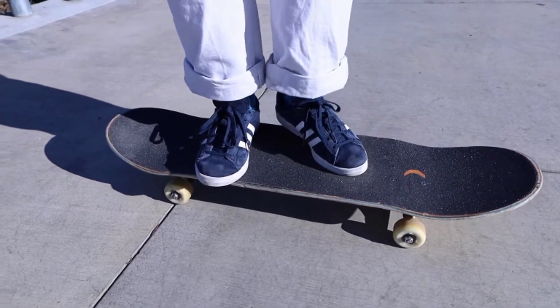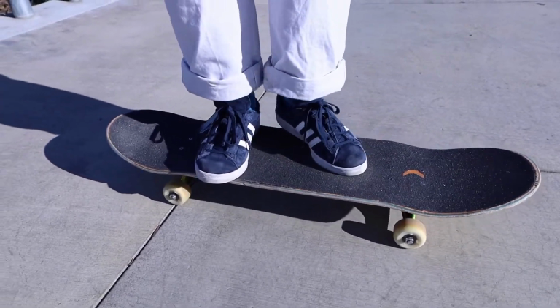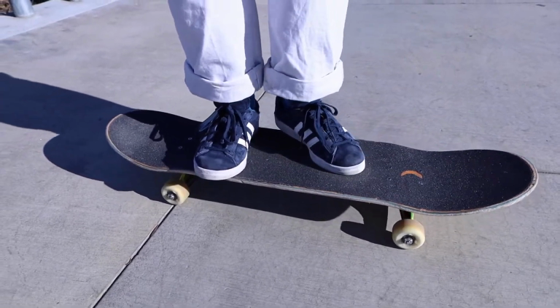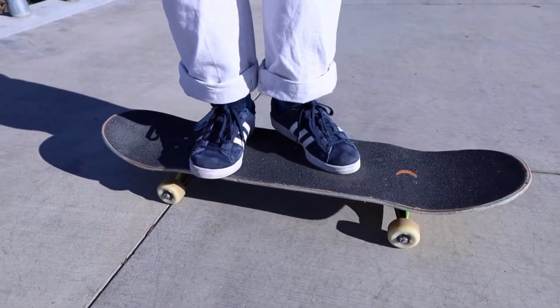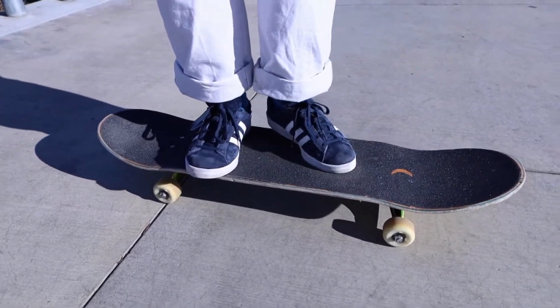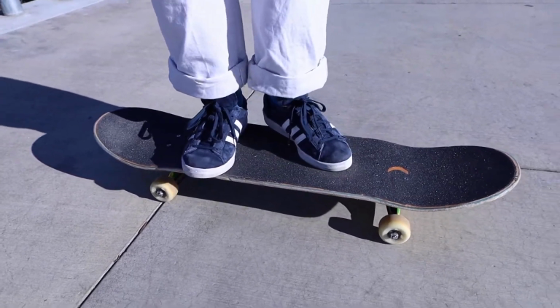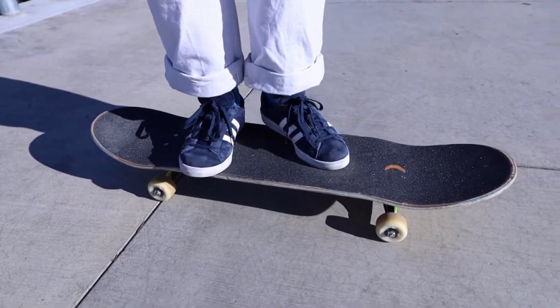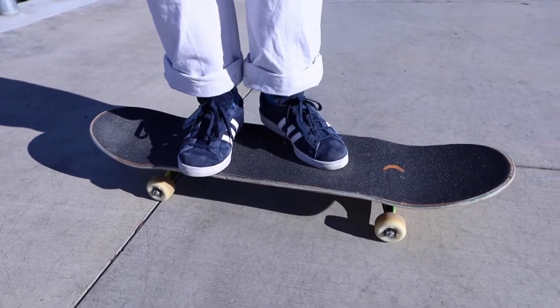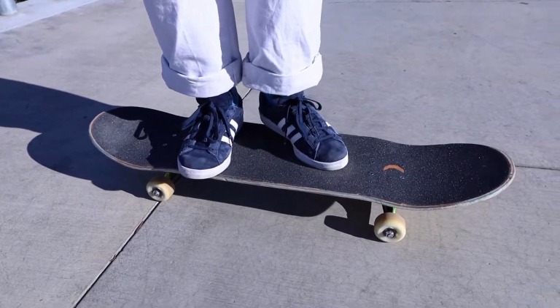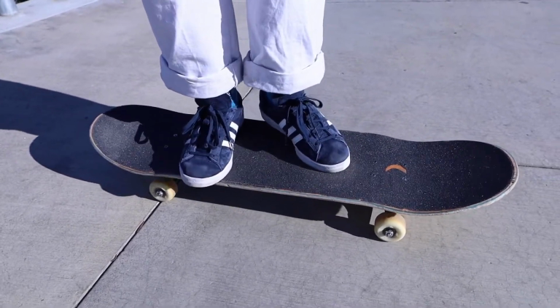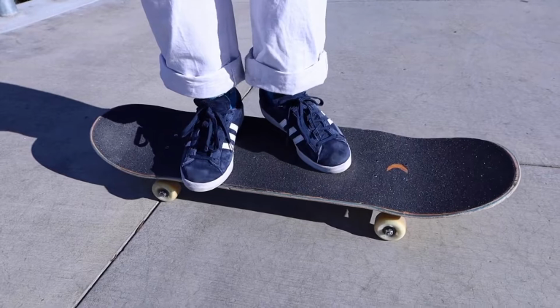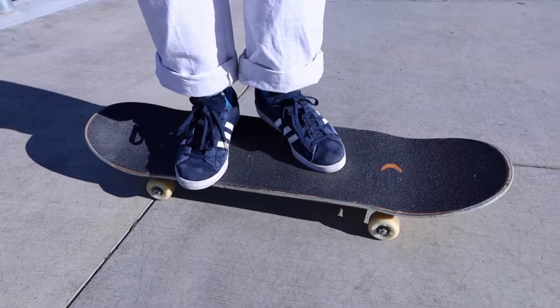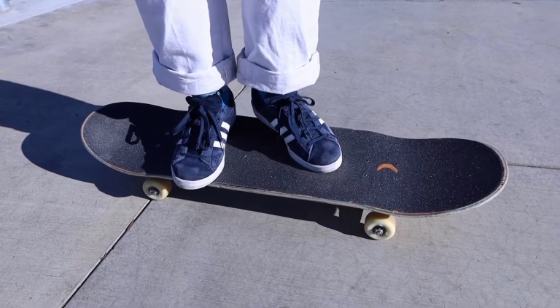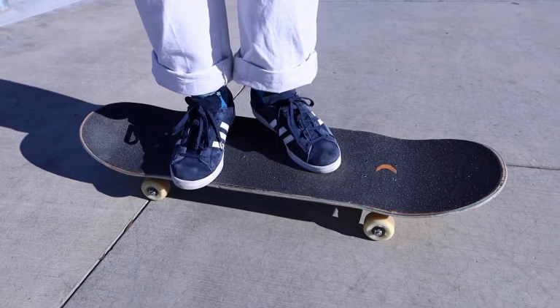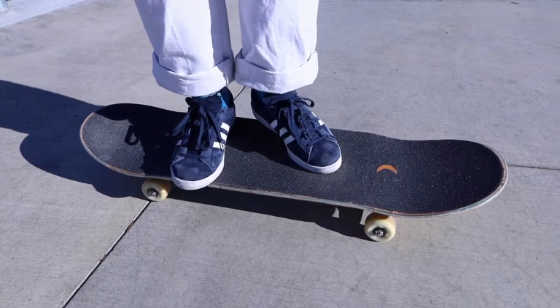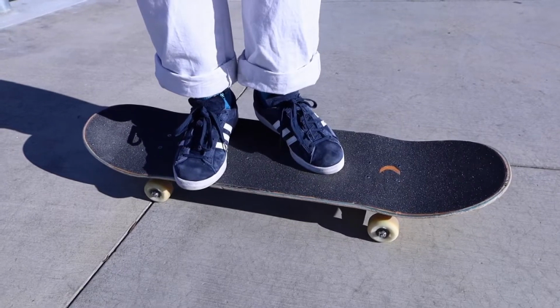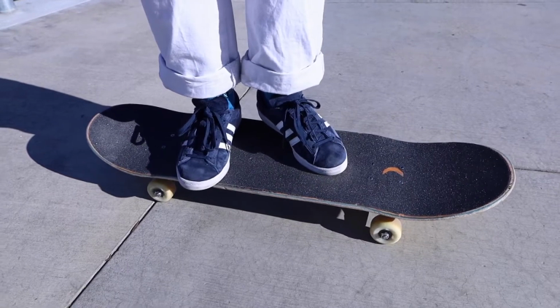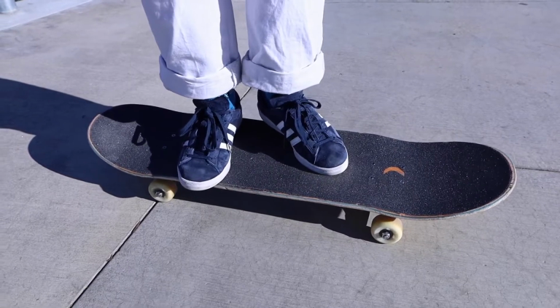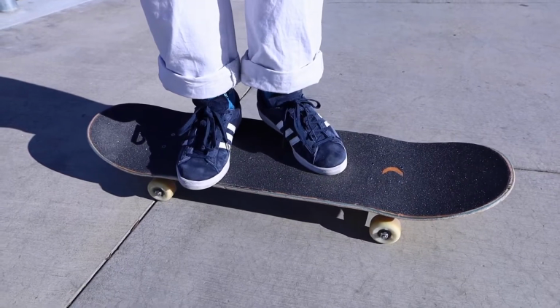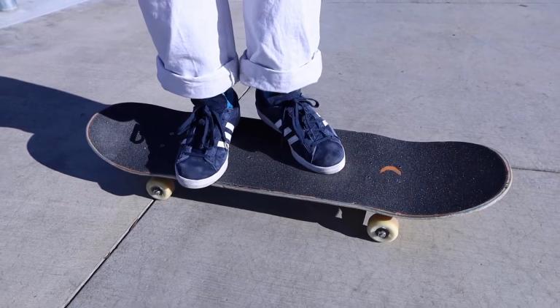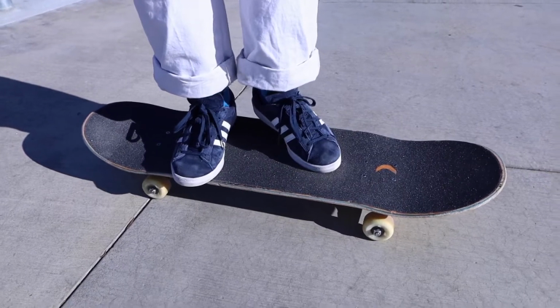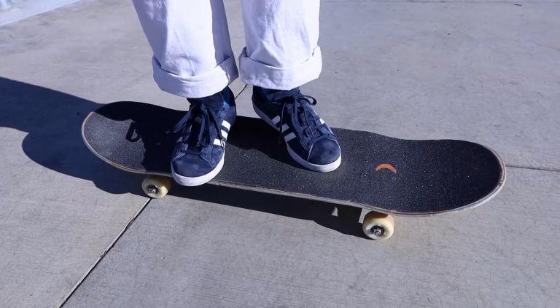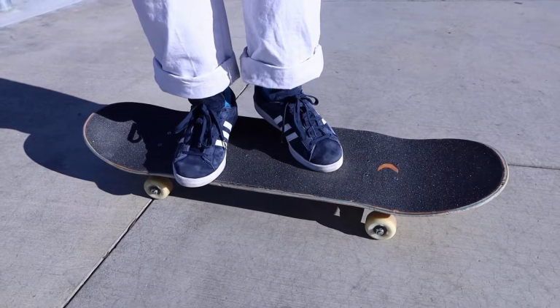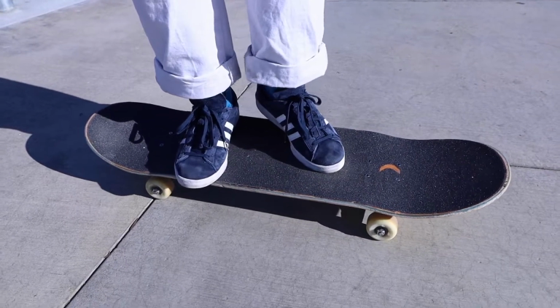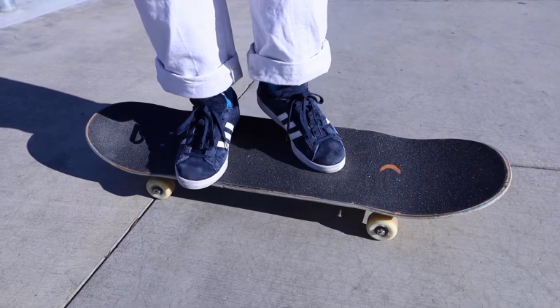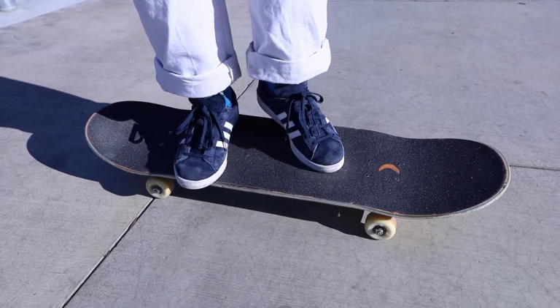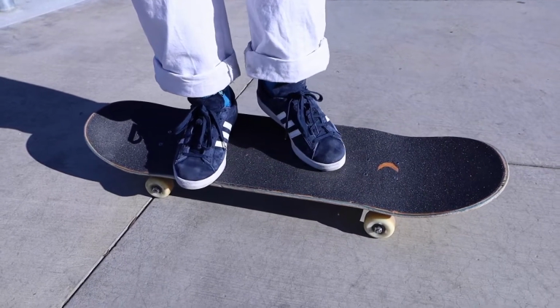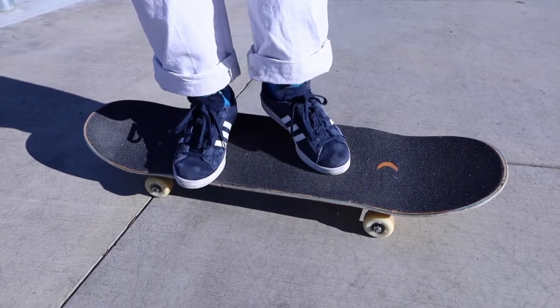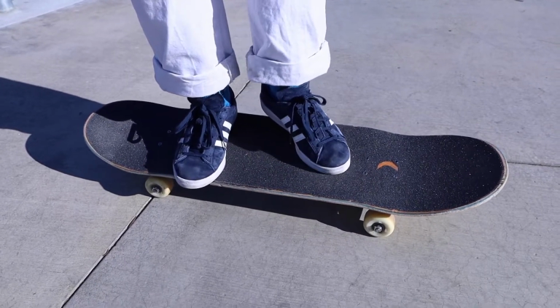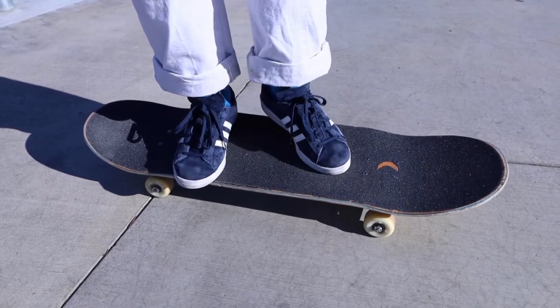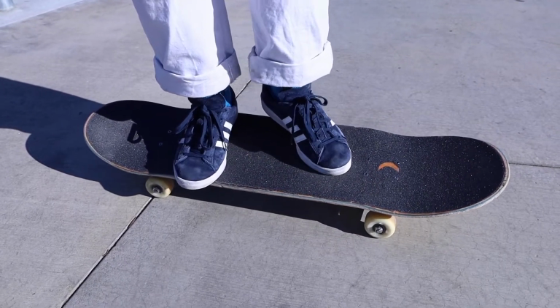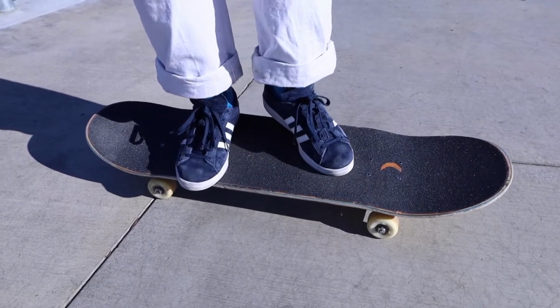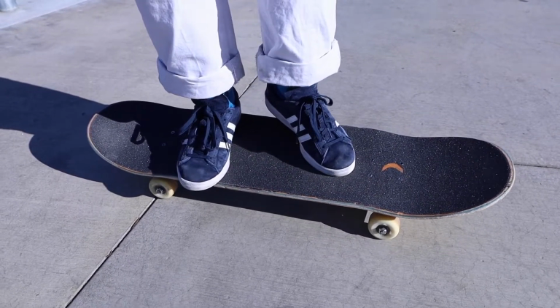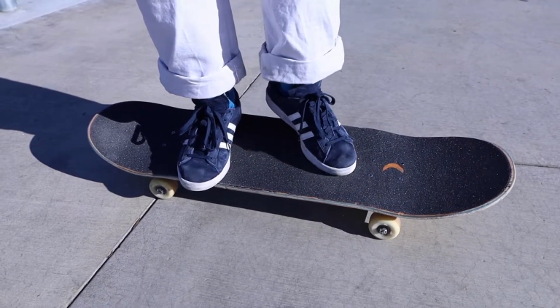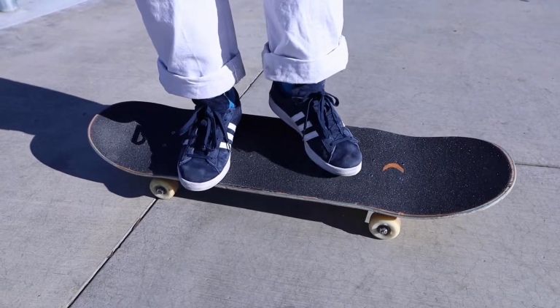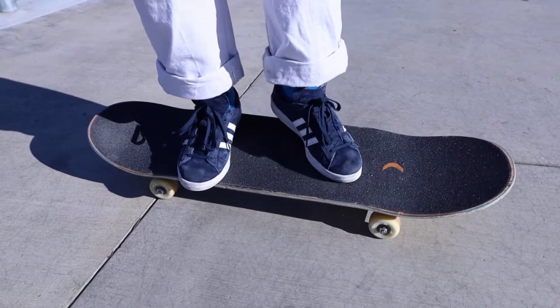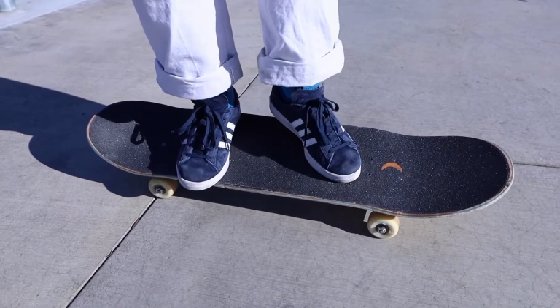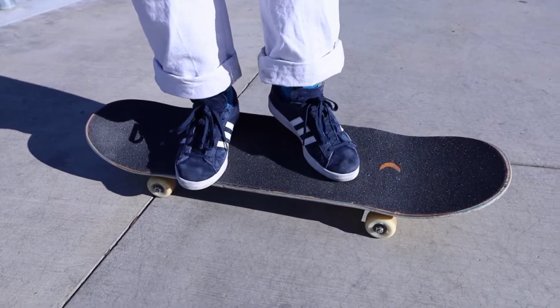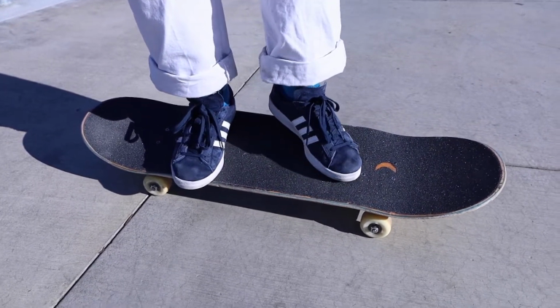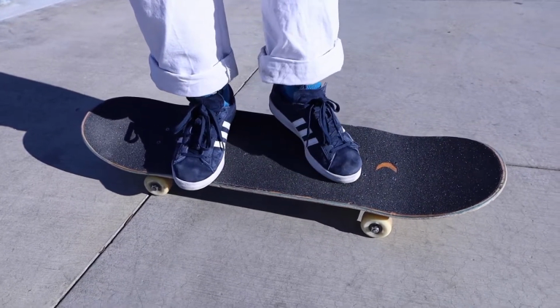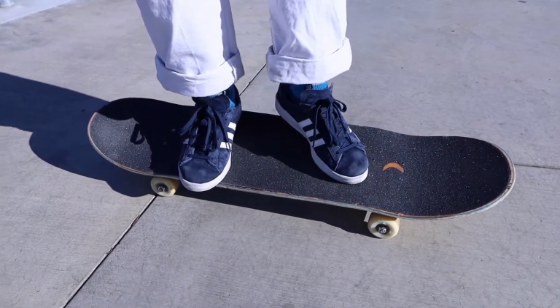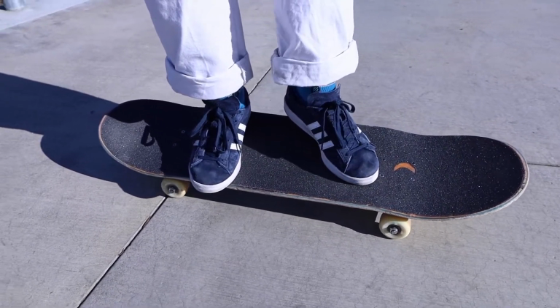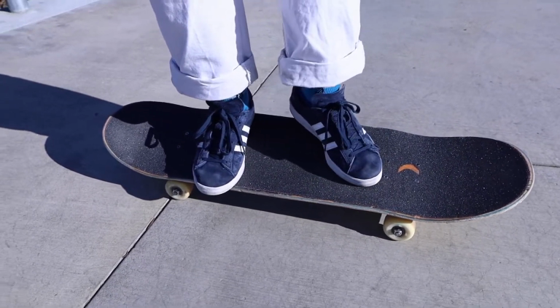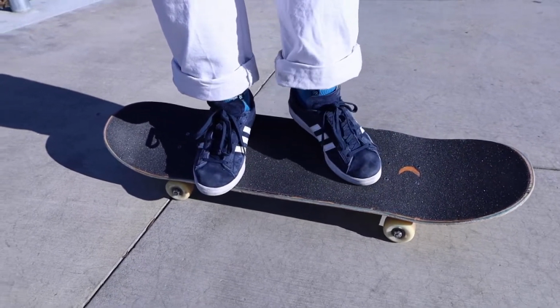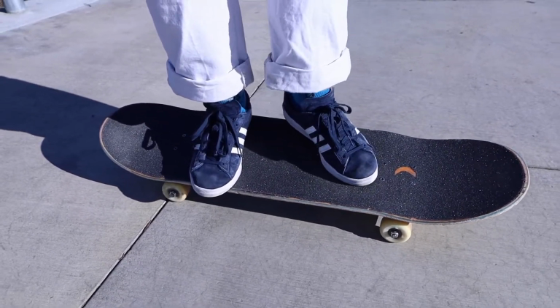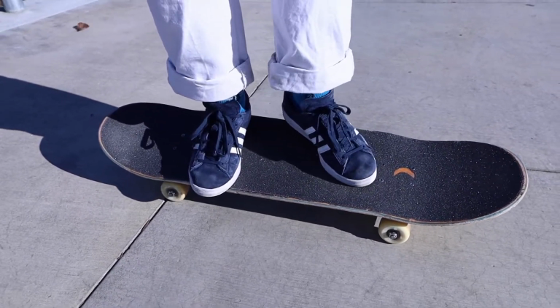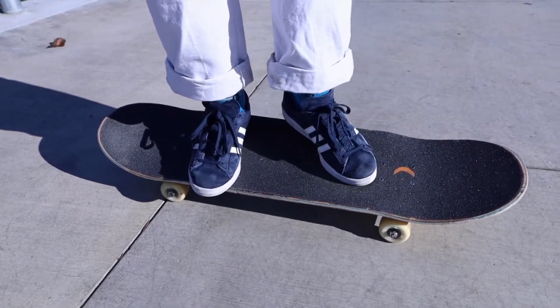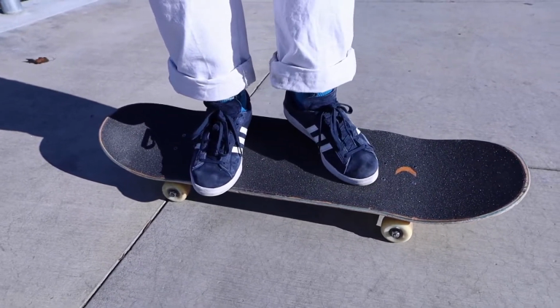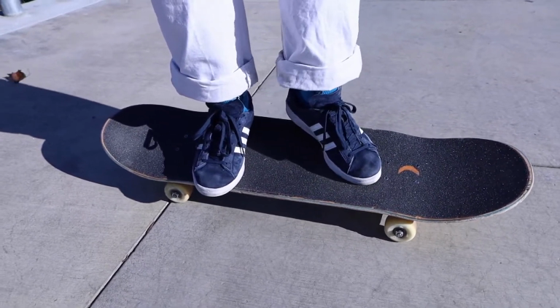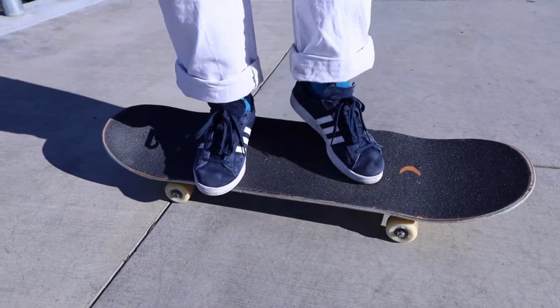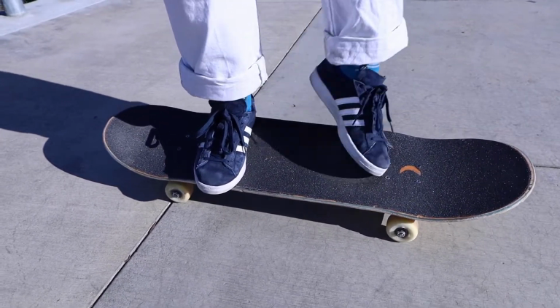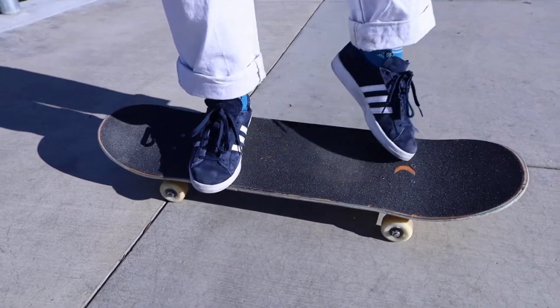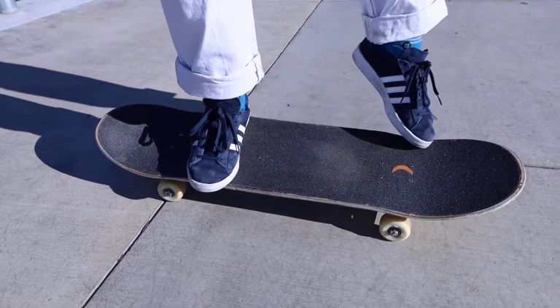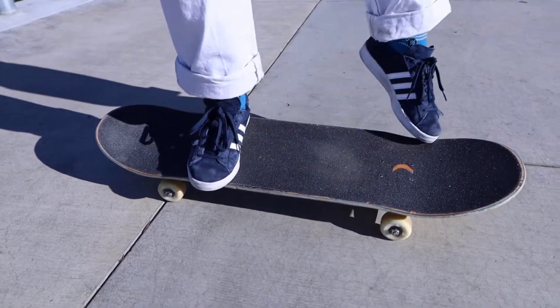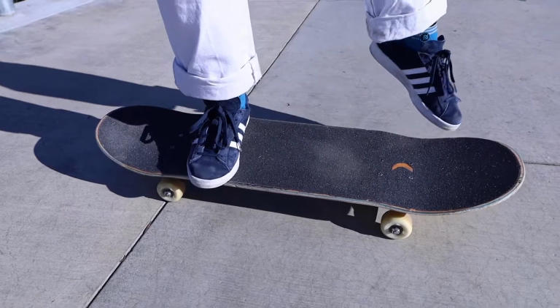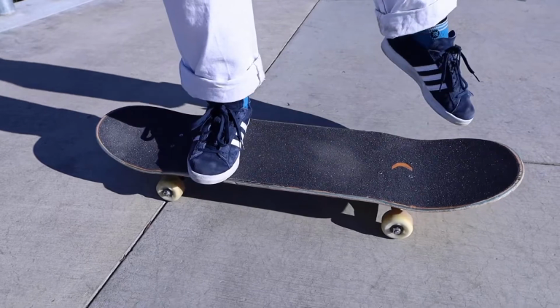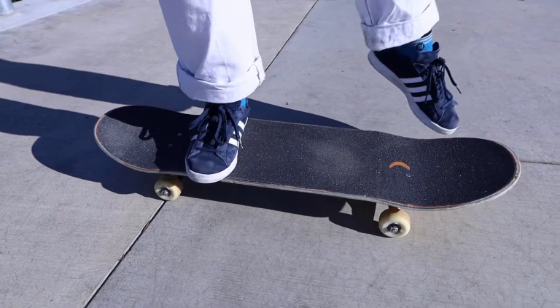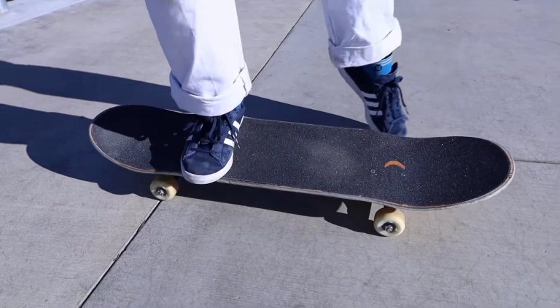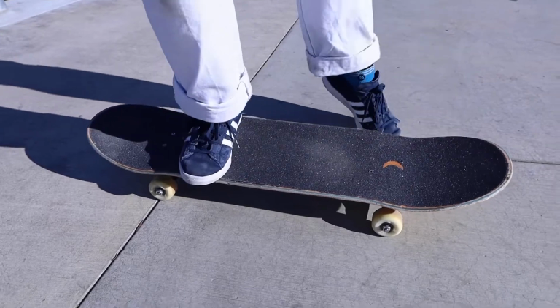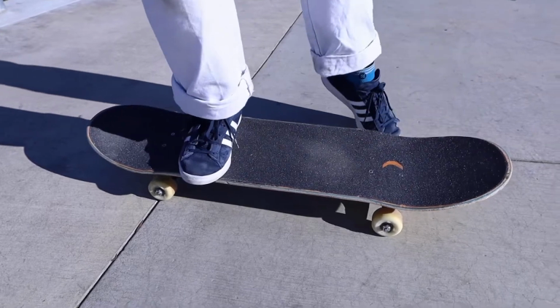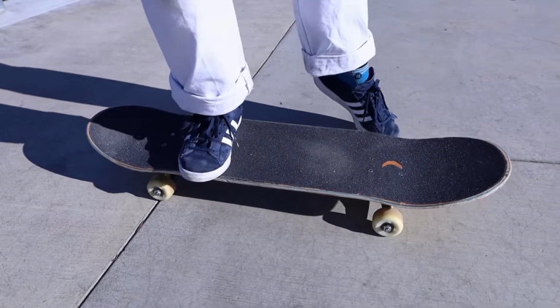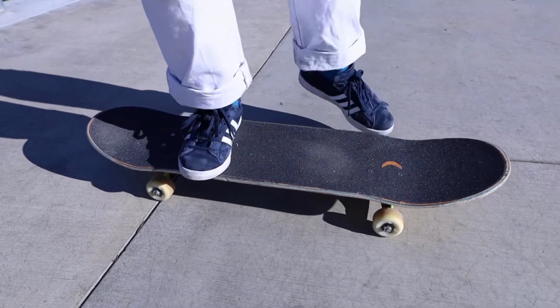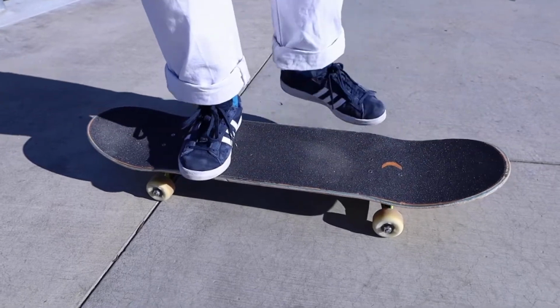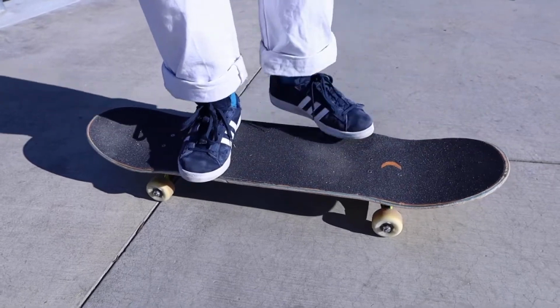And for the flicking motion, it's similar again to a kickflip, but where for a kickflip I would flick more off the corner —